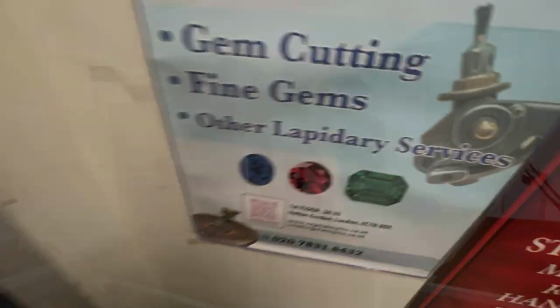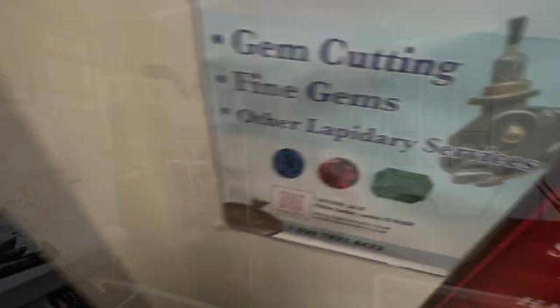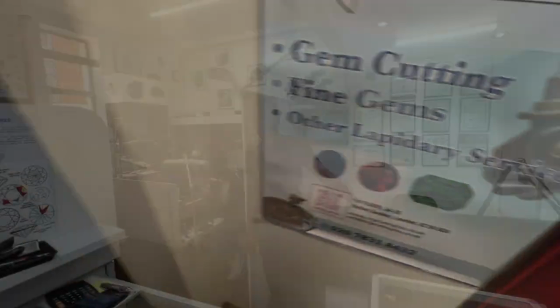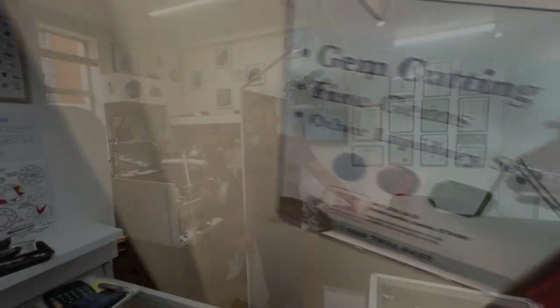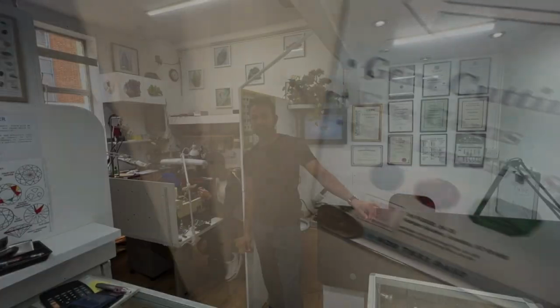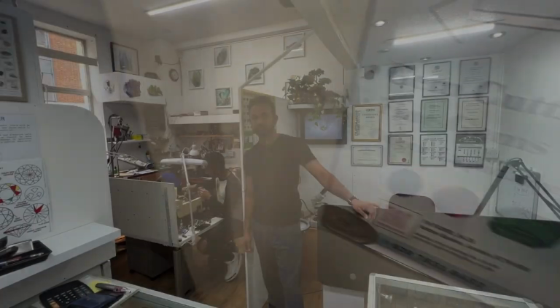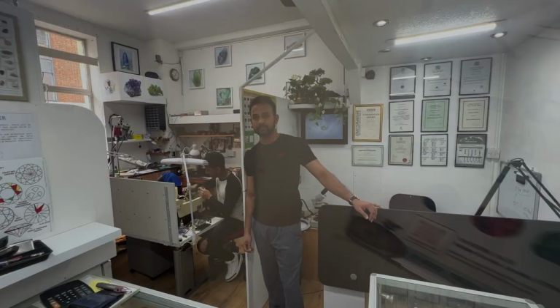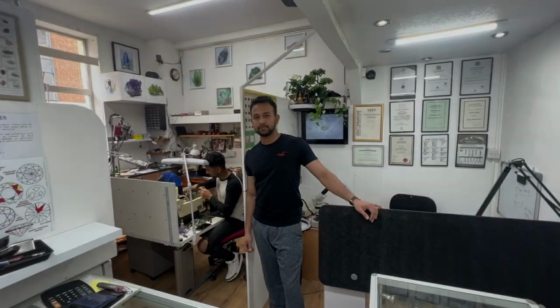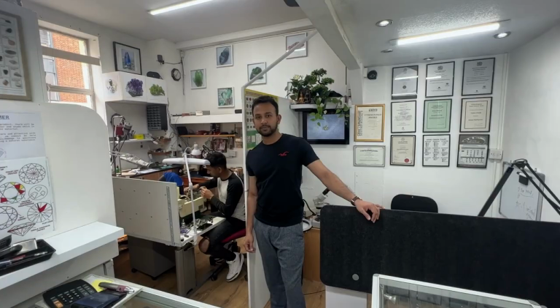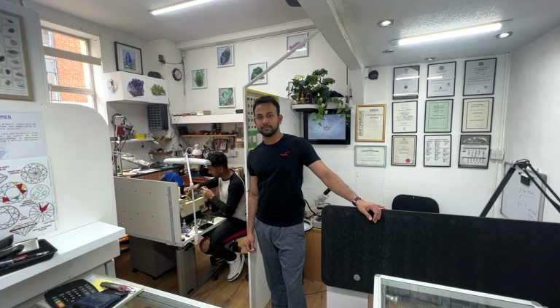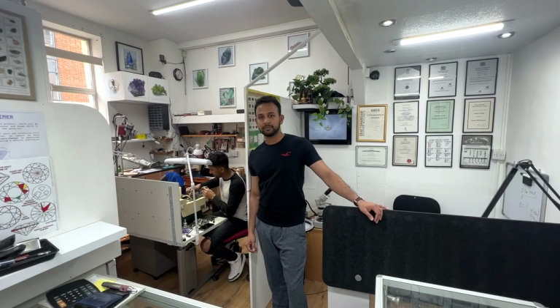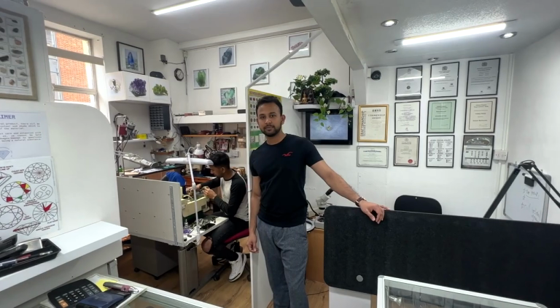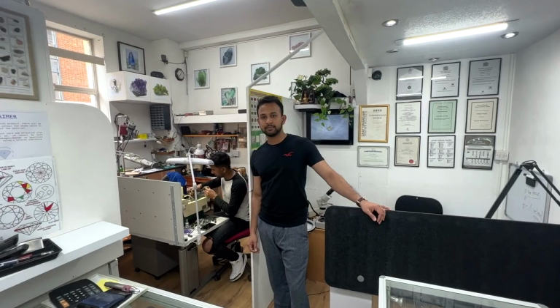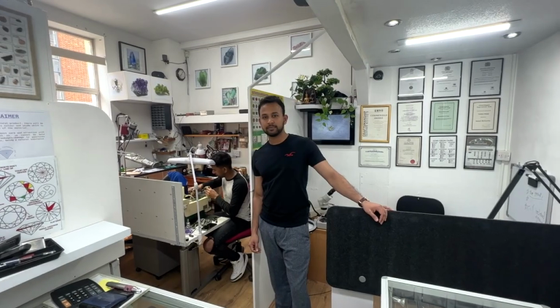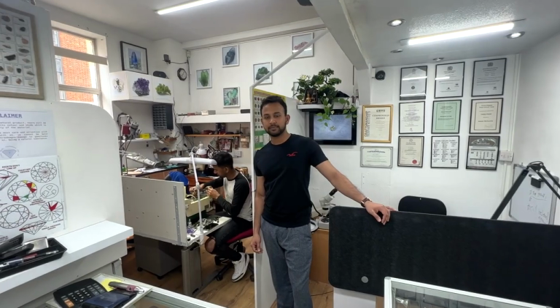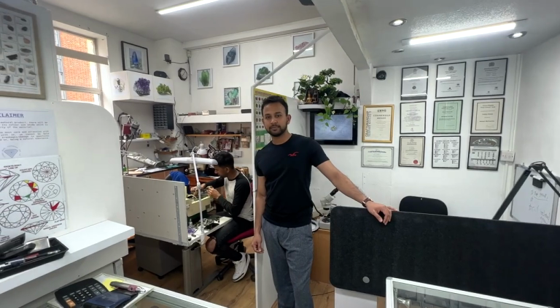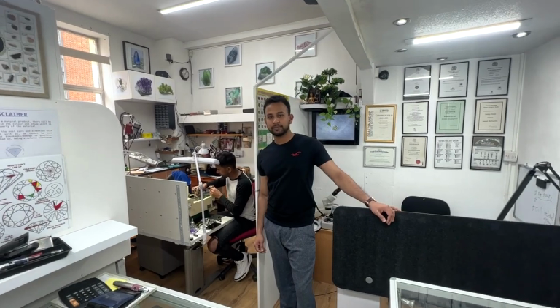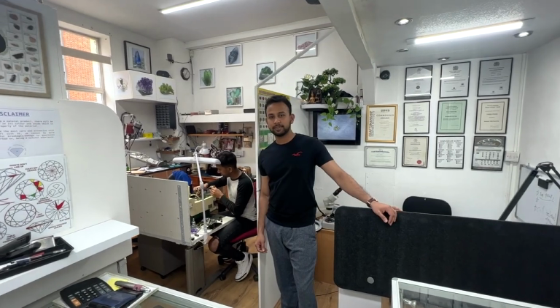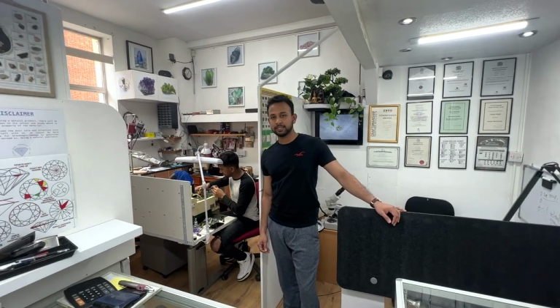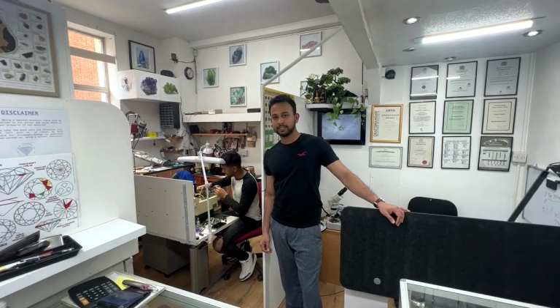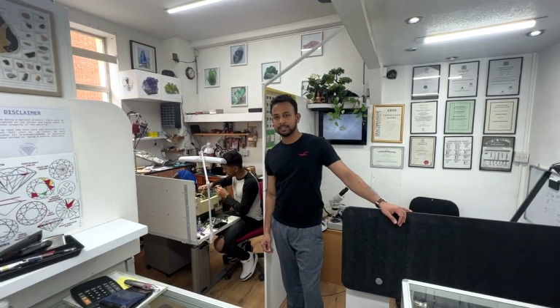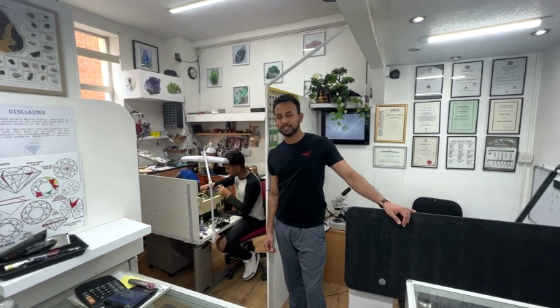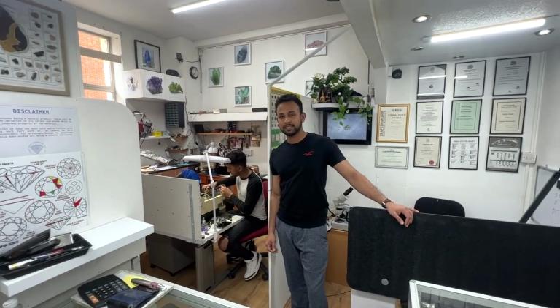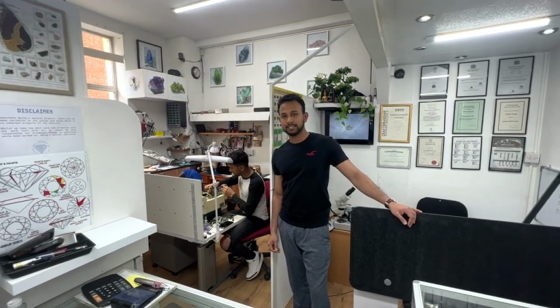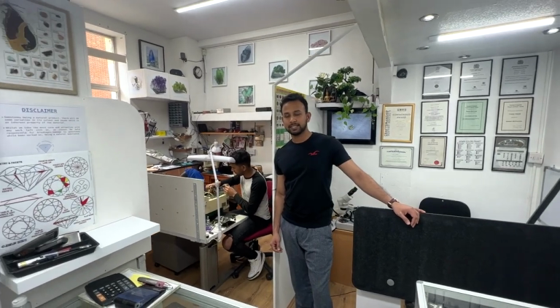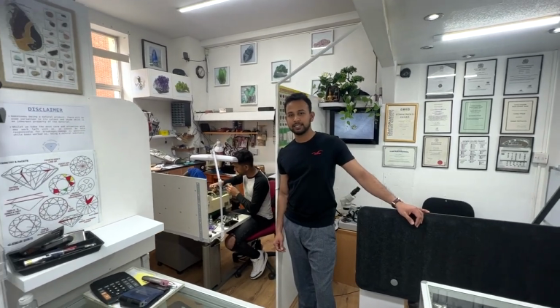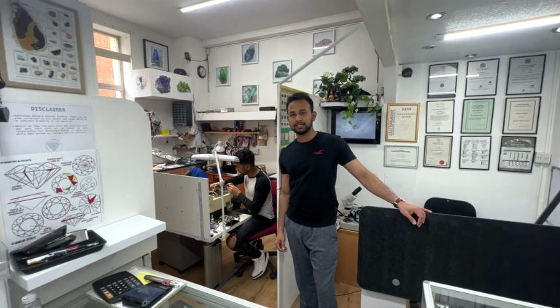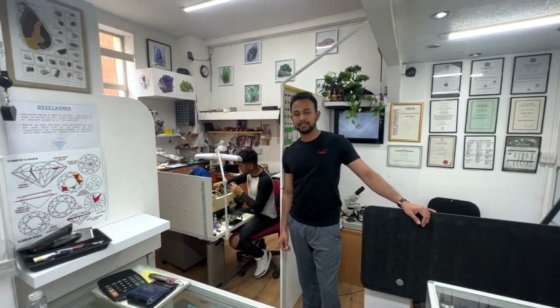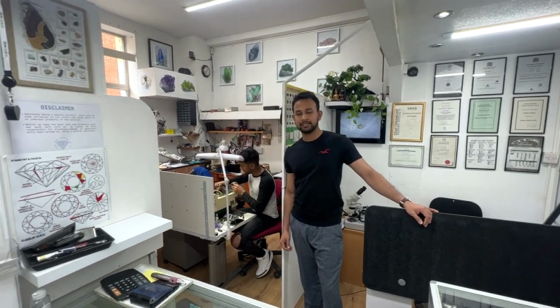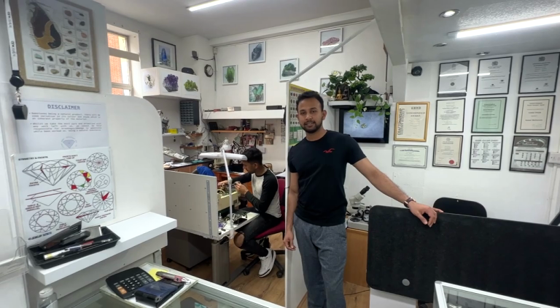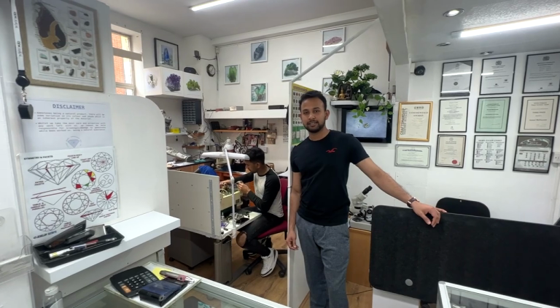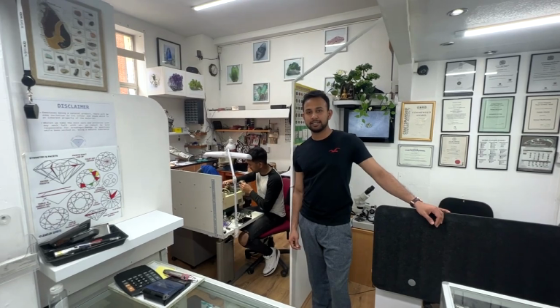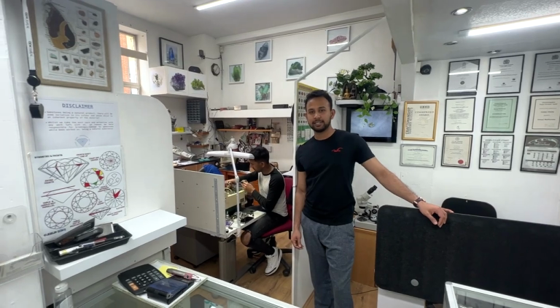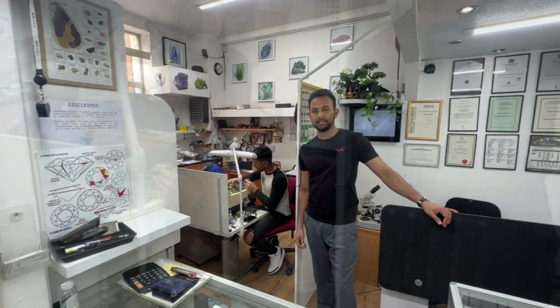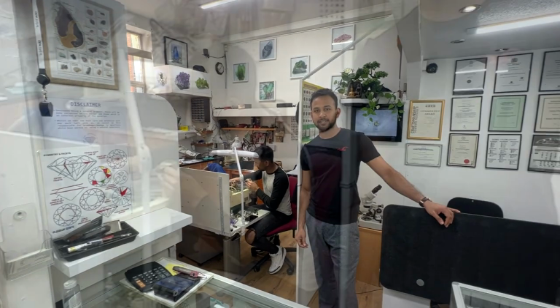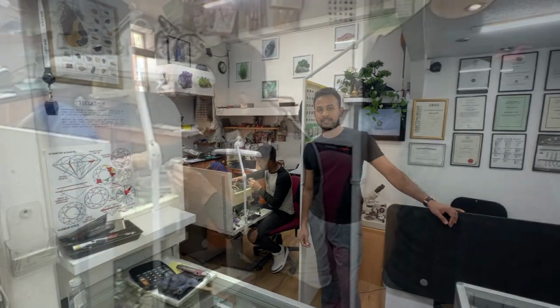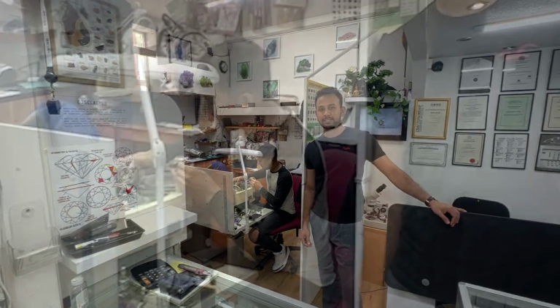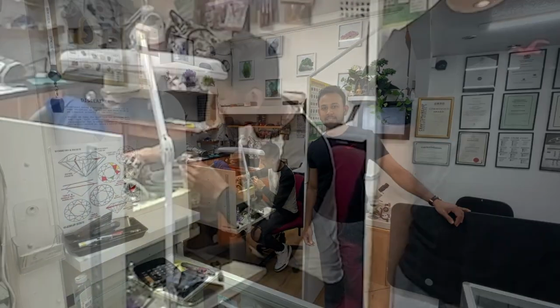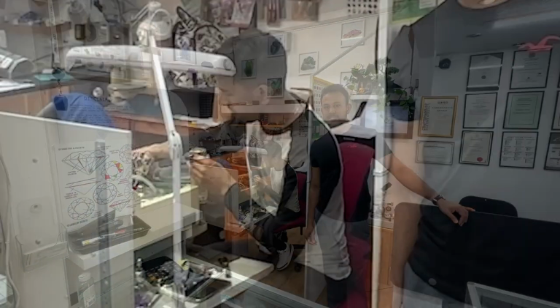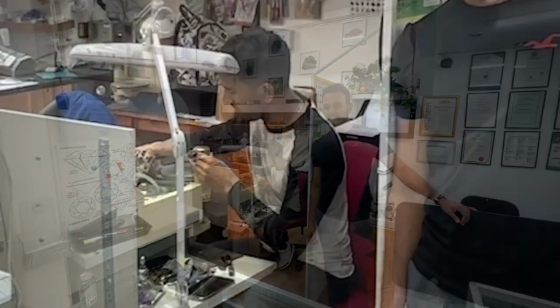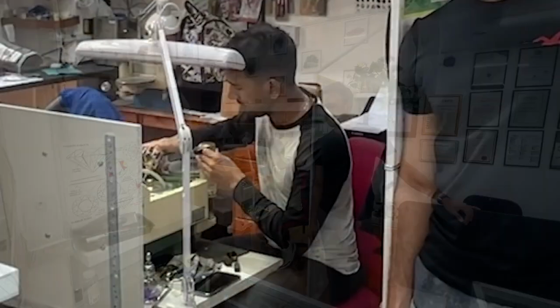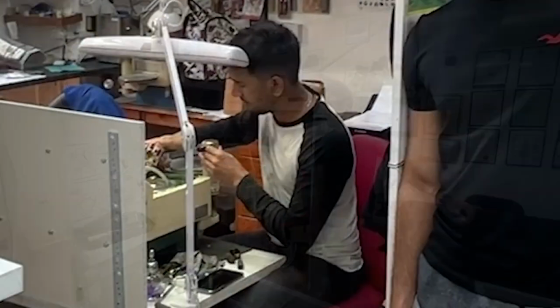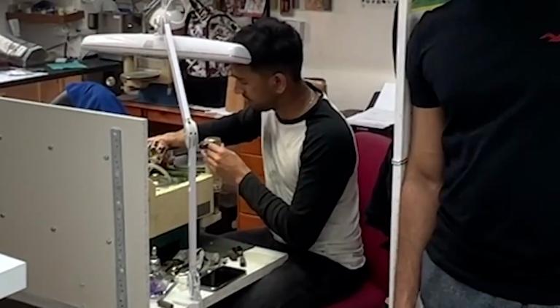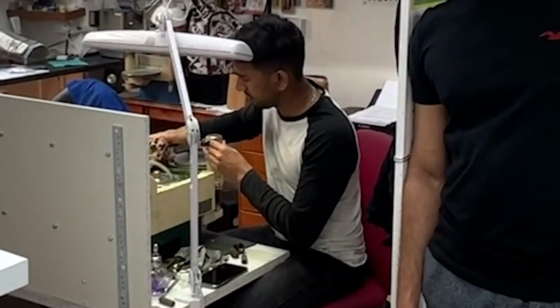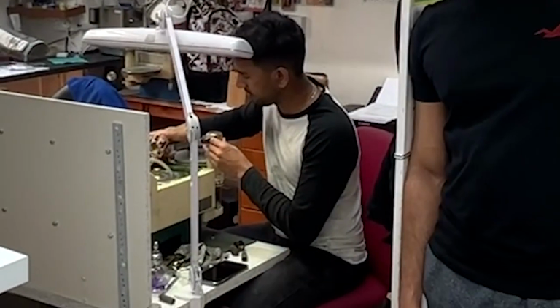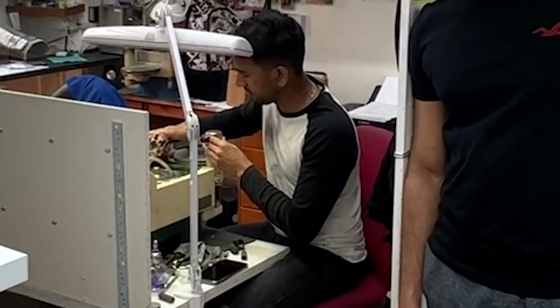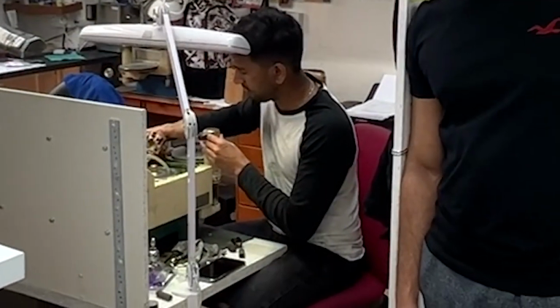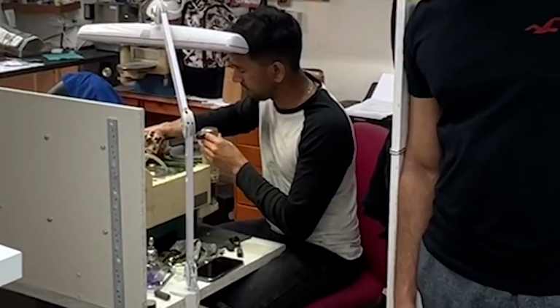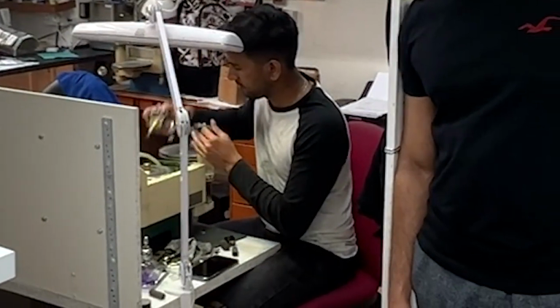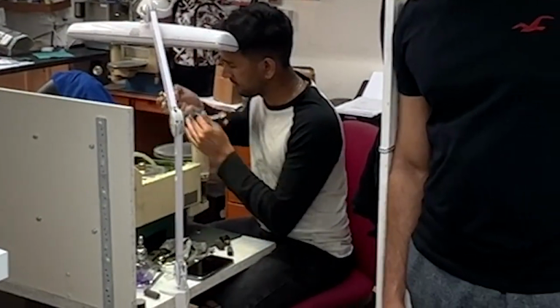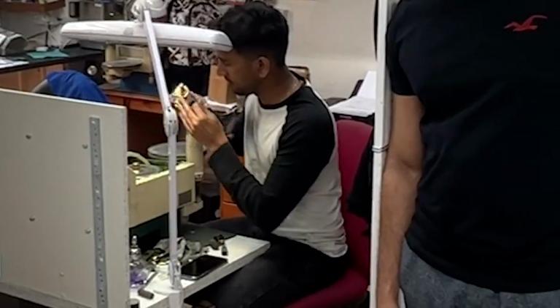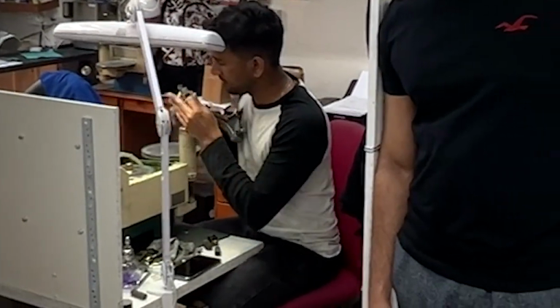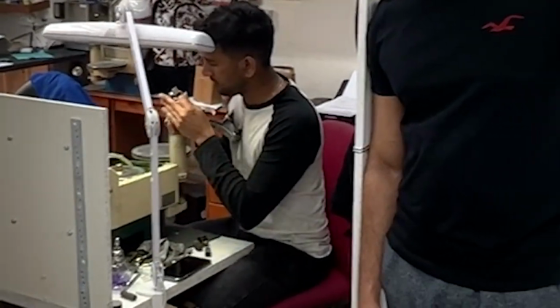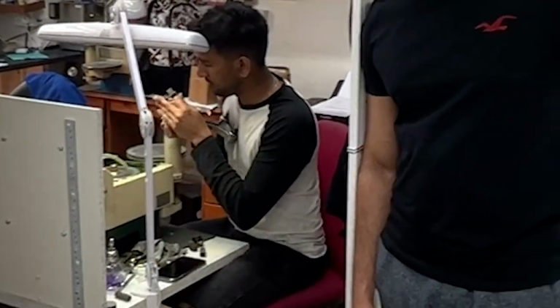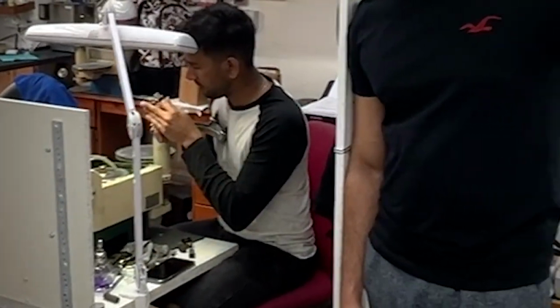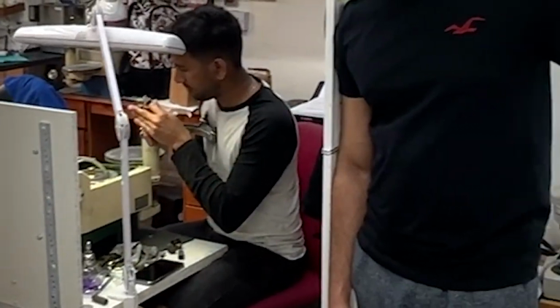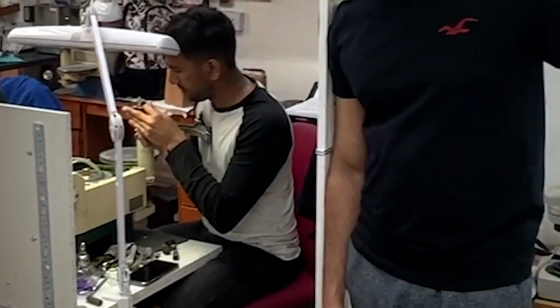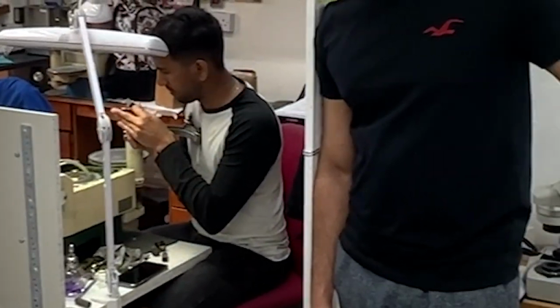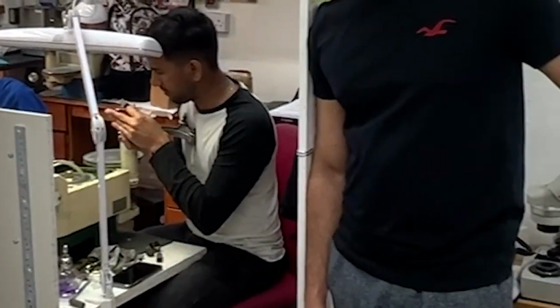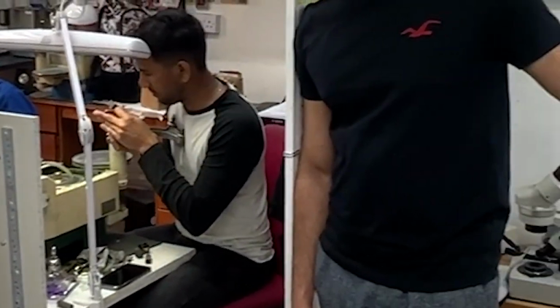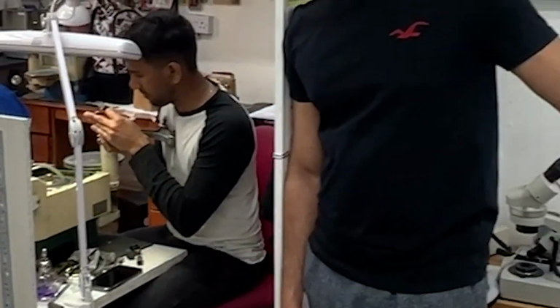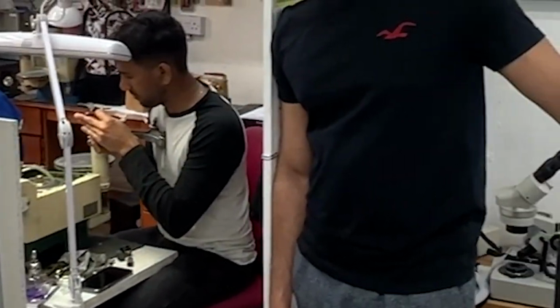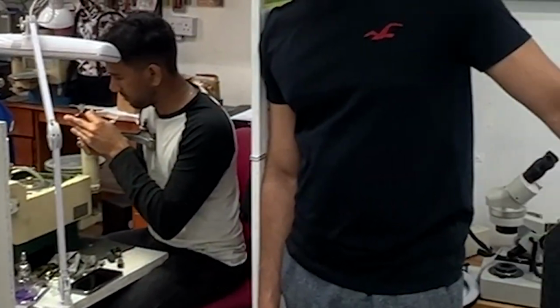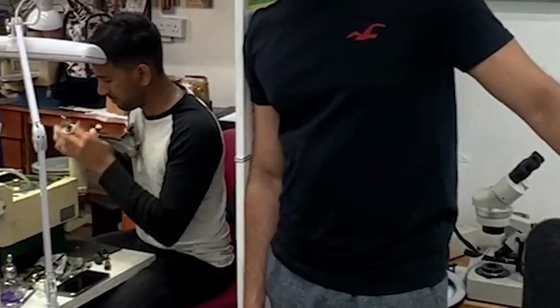Just coming in to visit, see what these guys are up to — working hard.